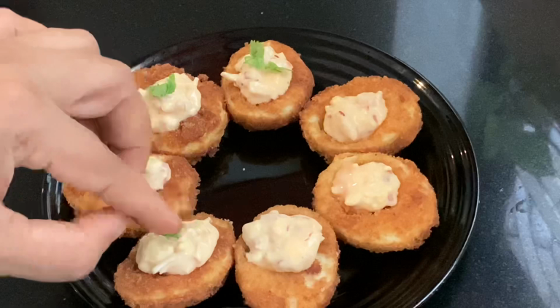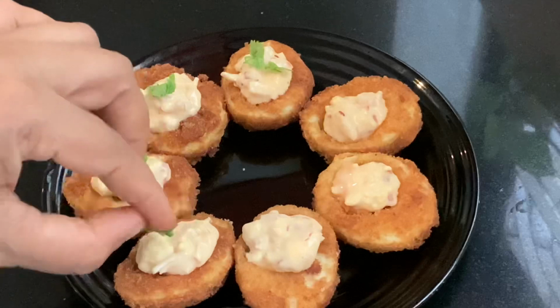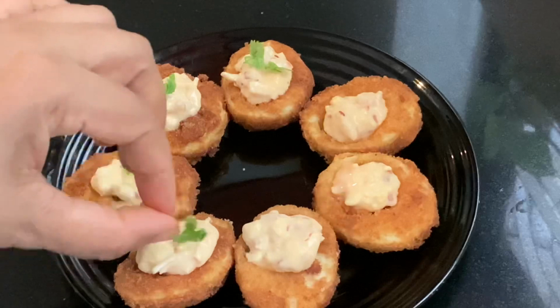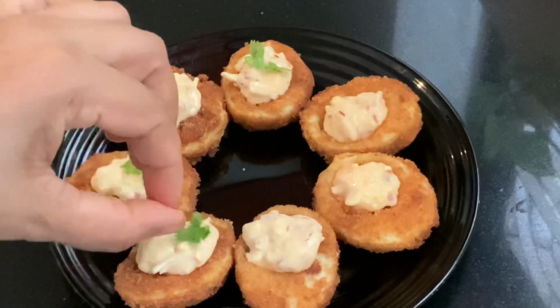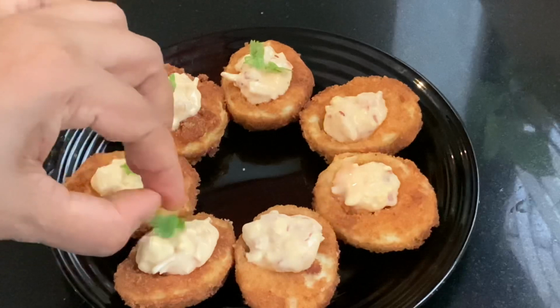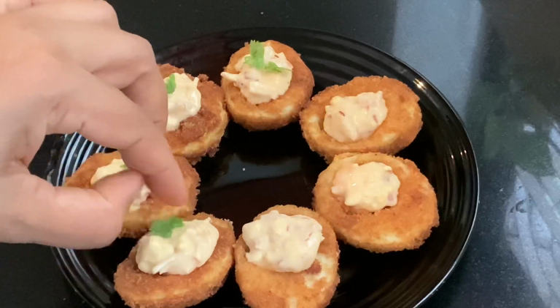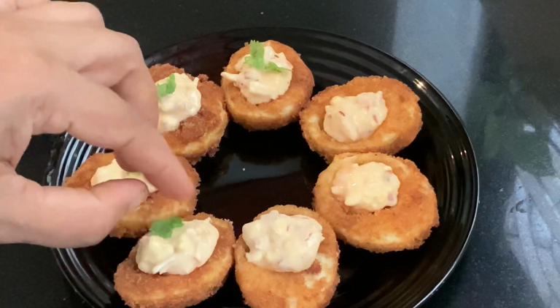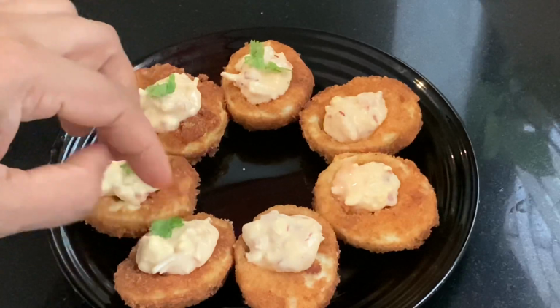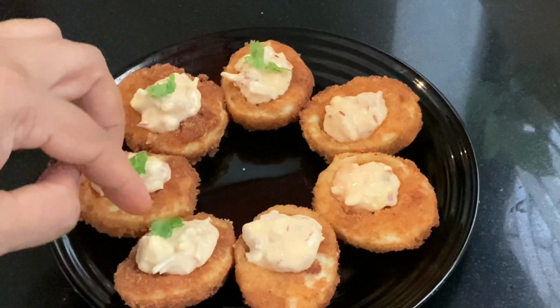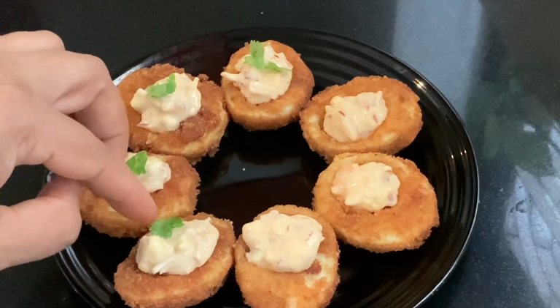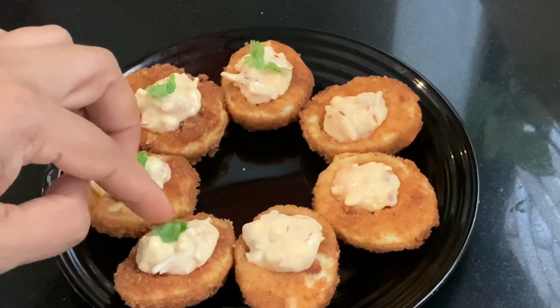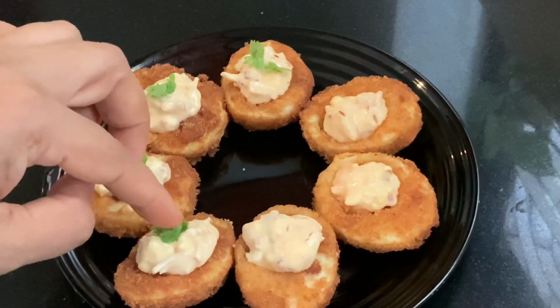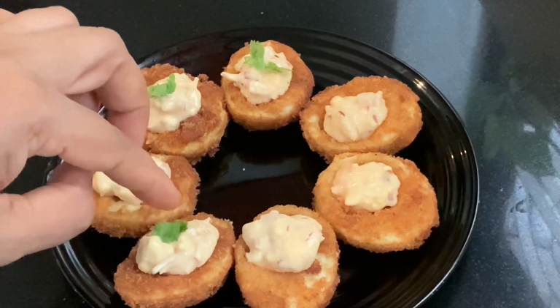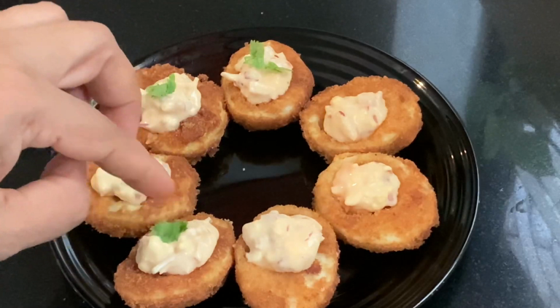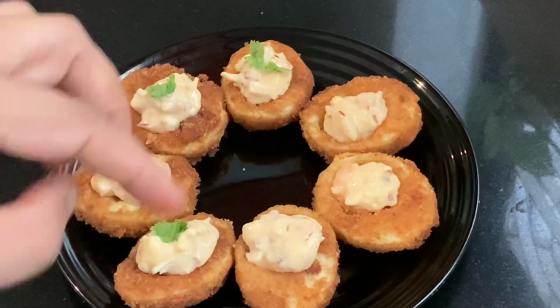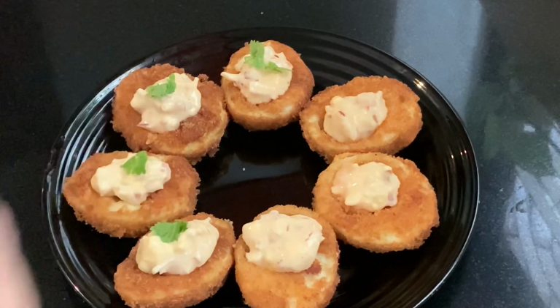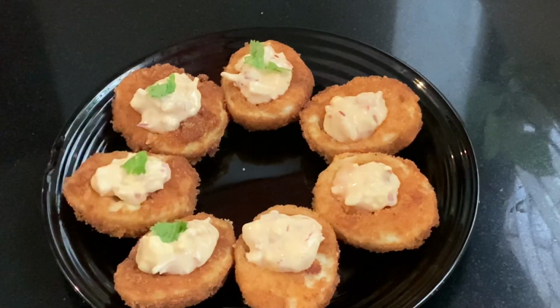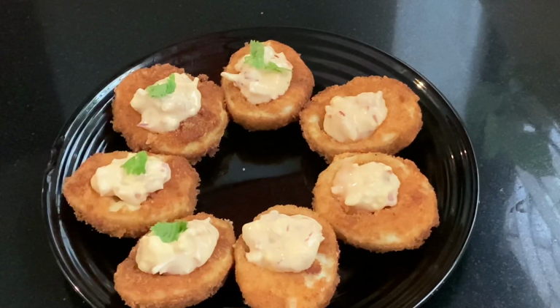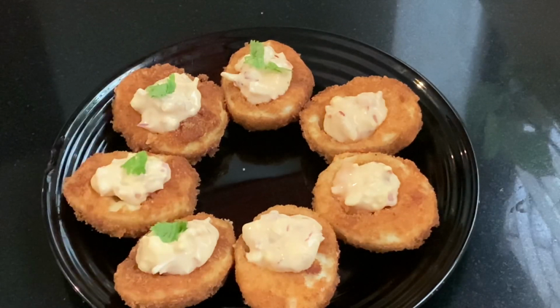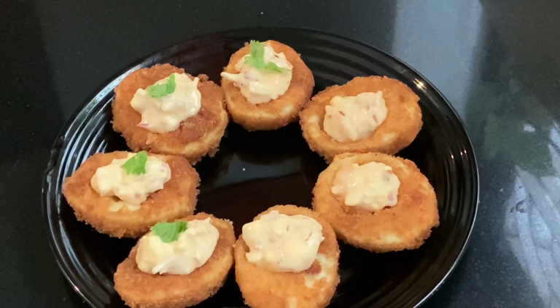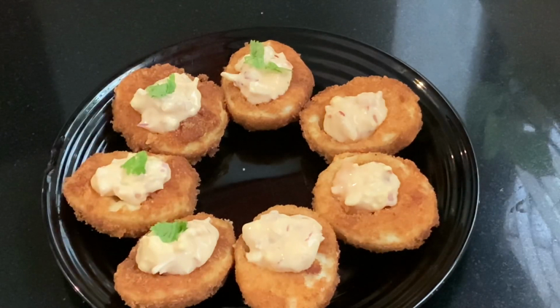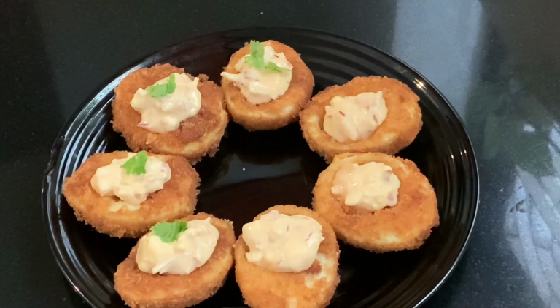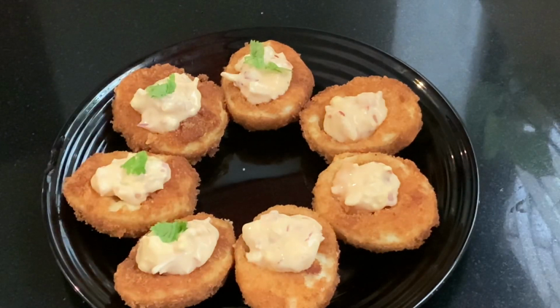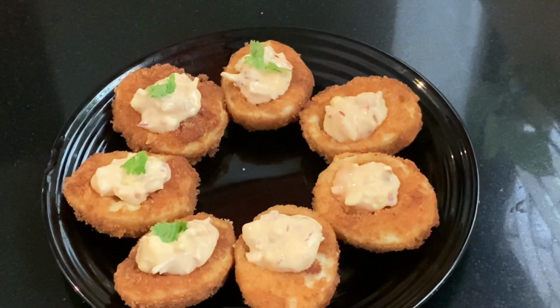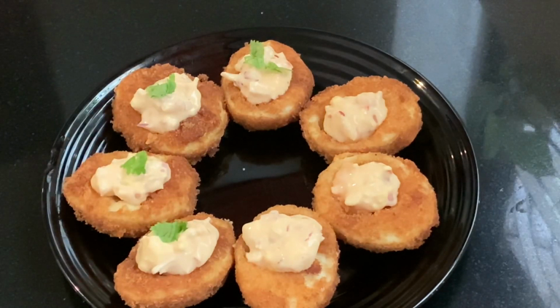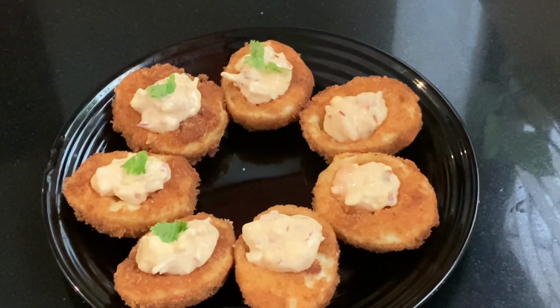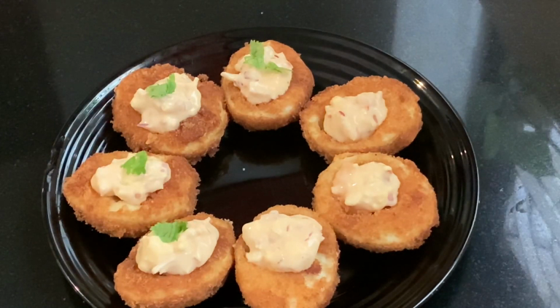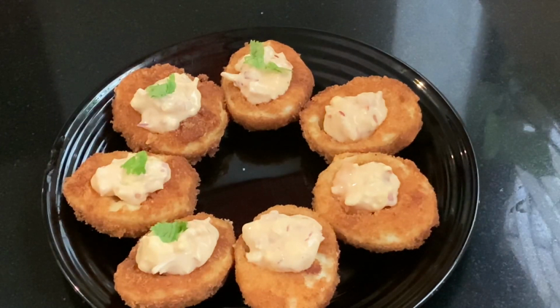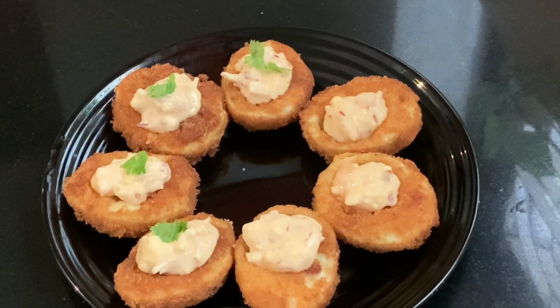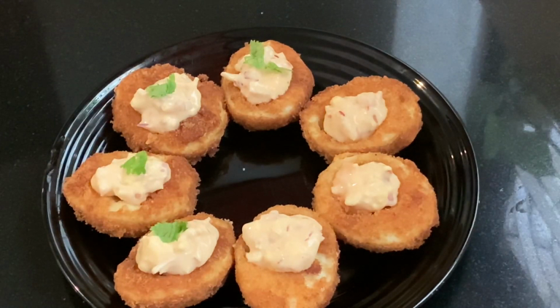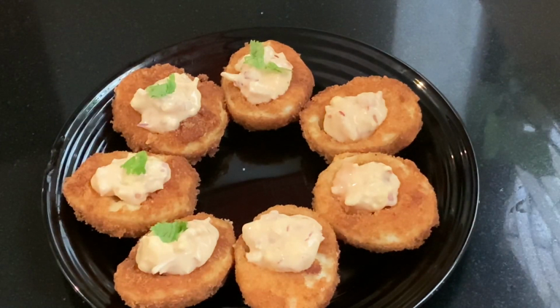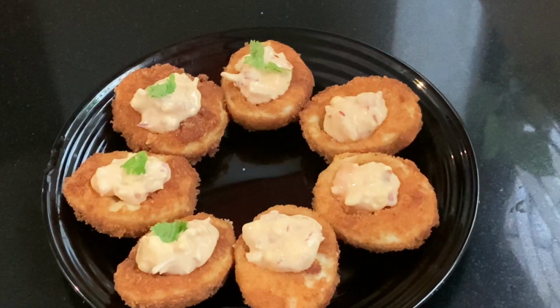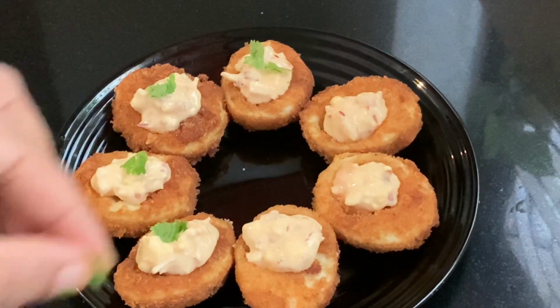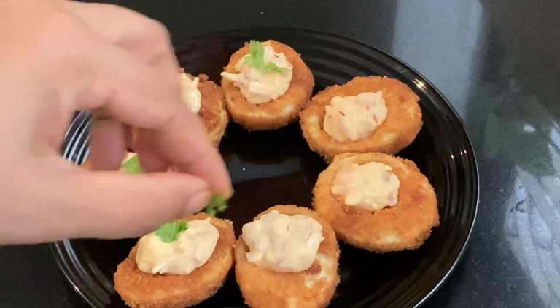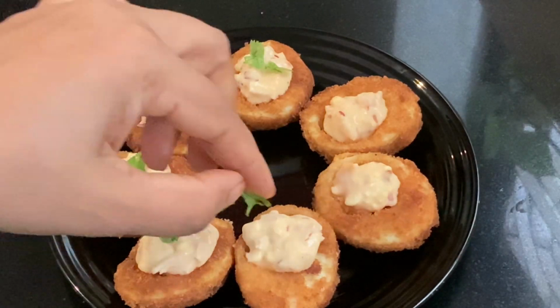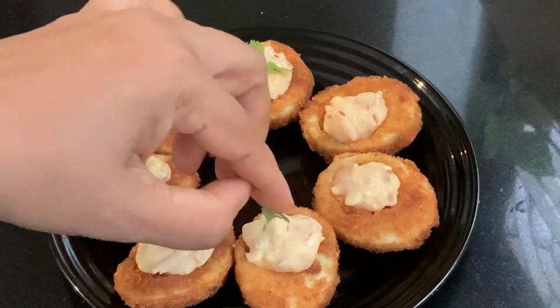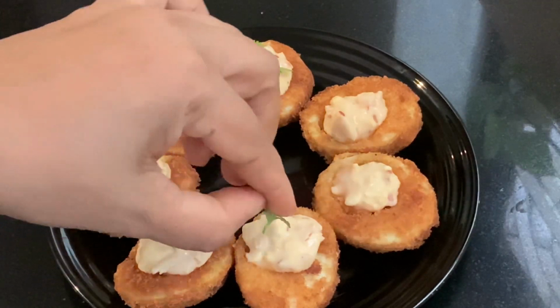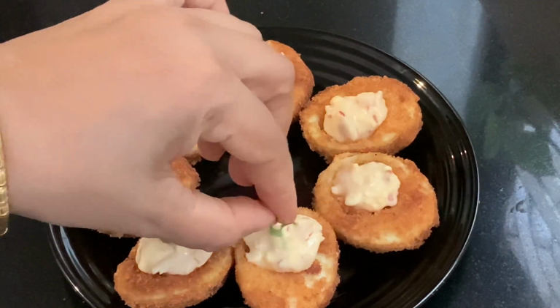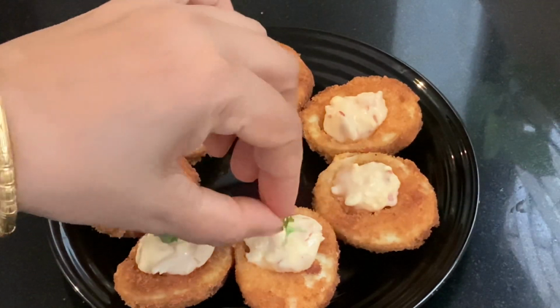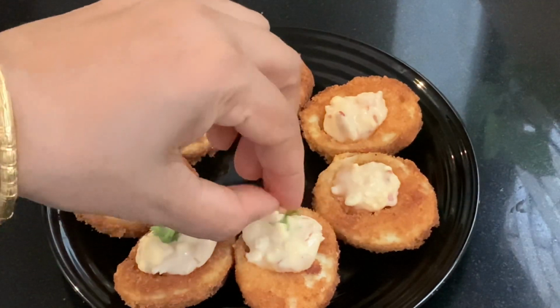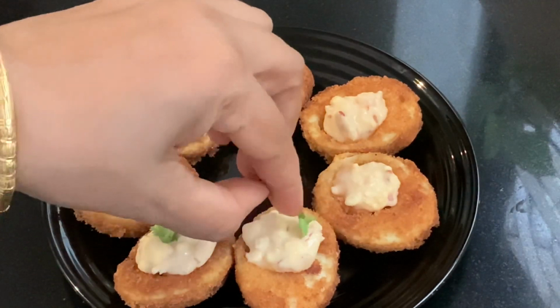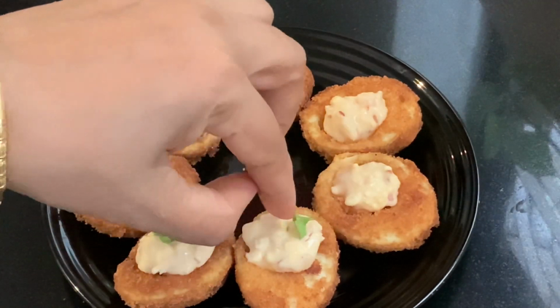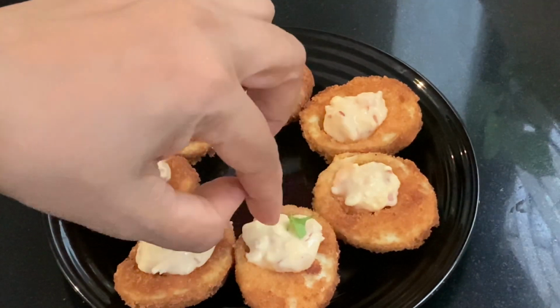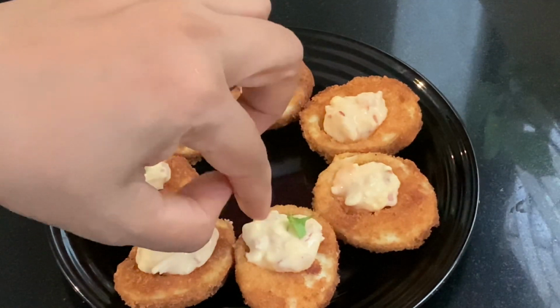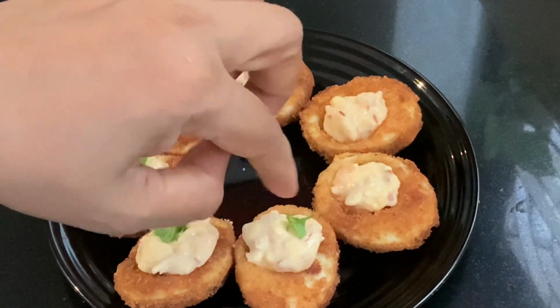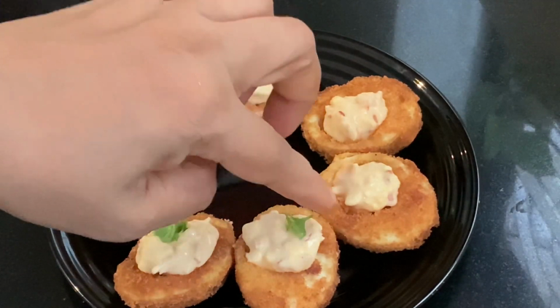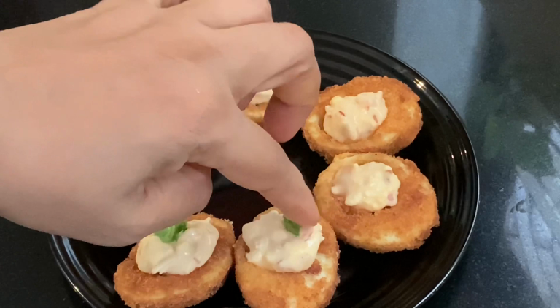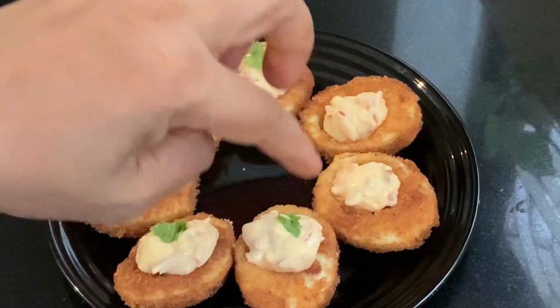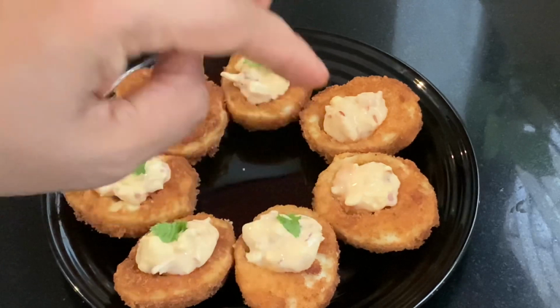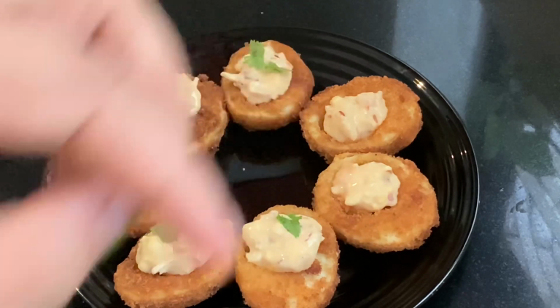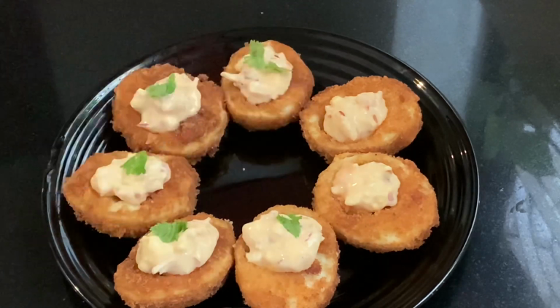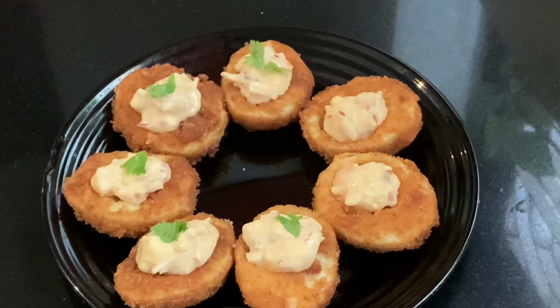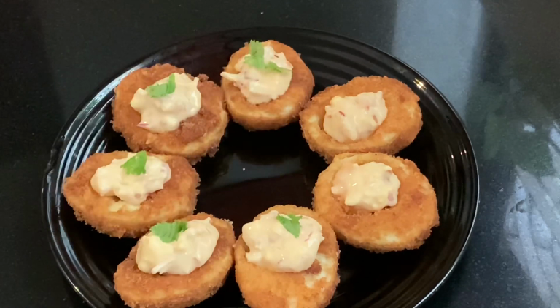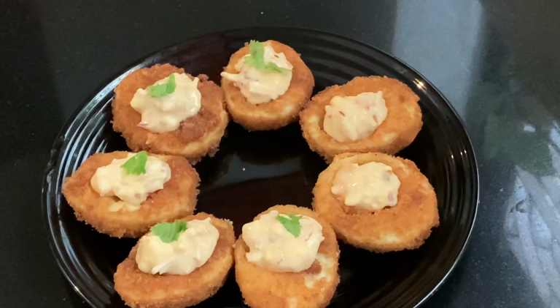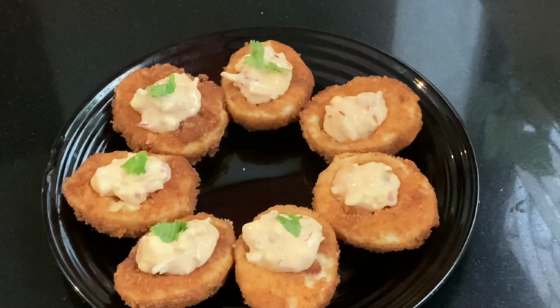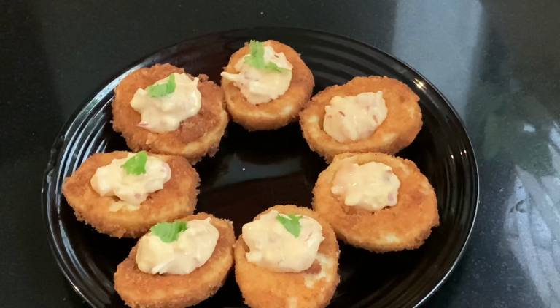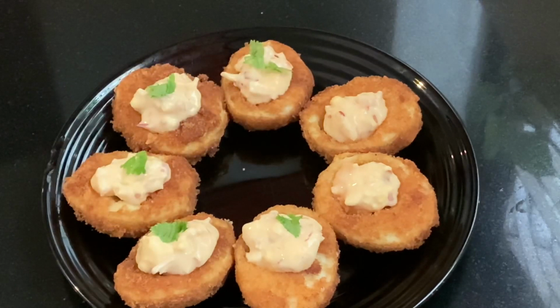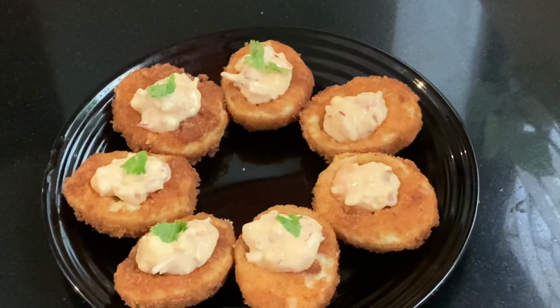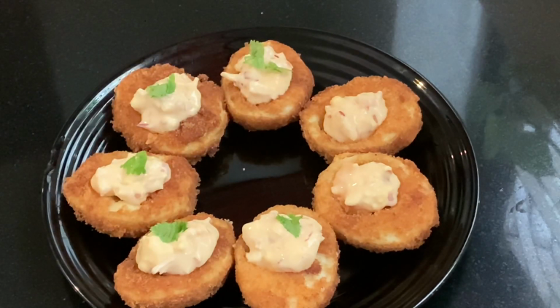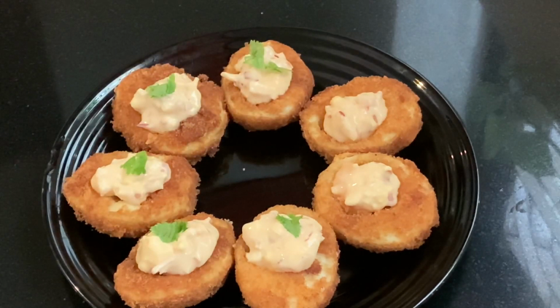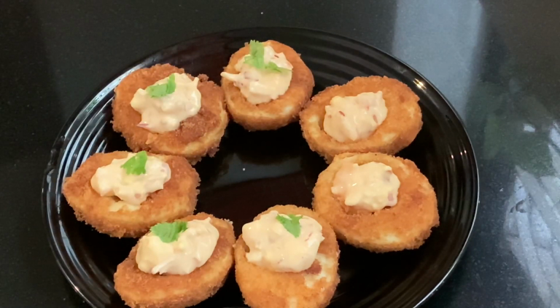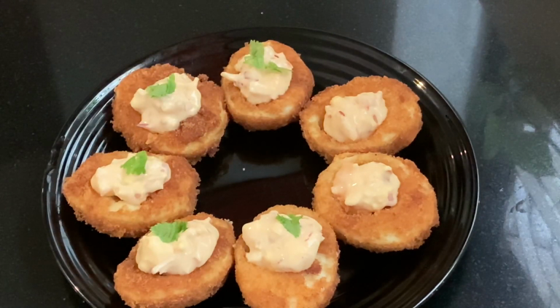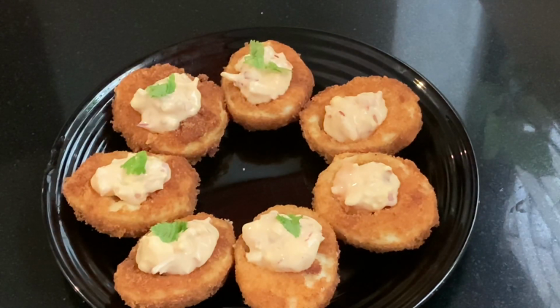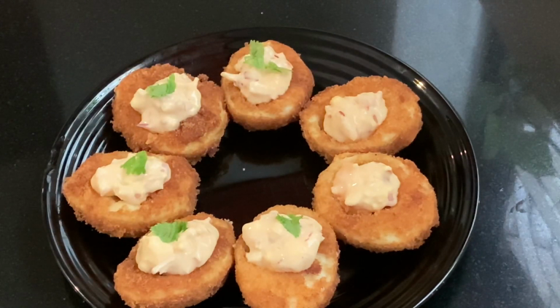Hello everyone, welcome to Jaspre. Today, I am going to eat a snack.